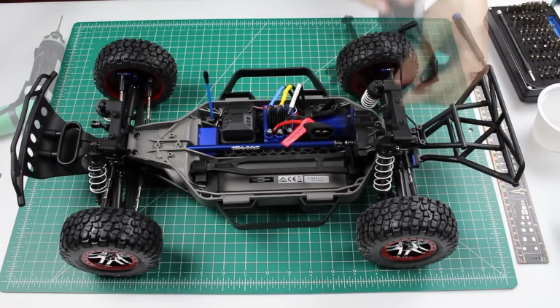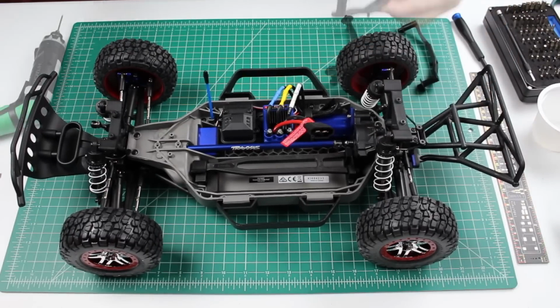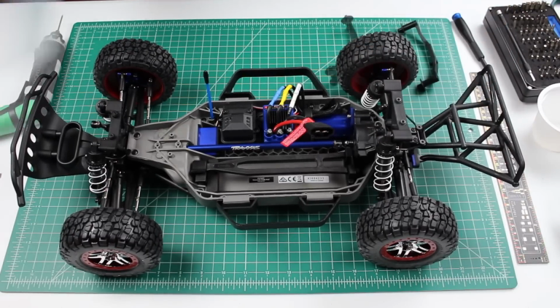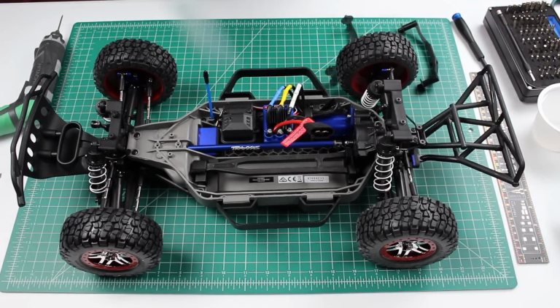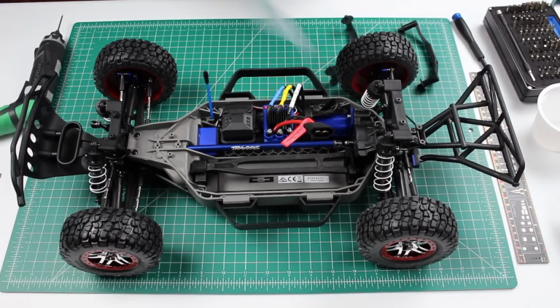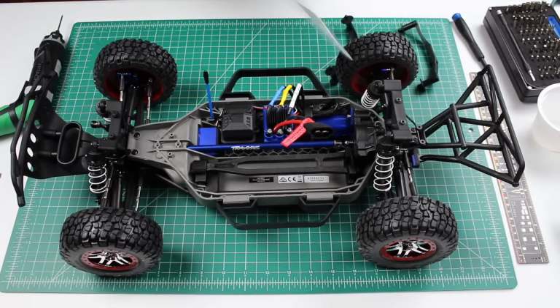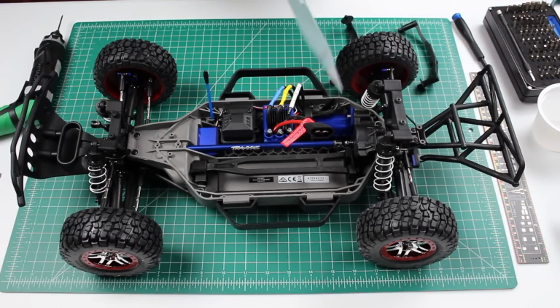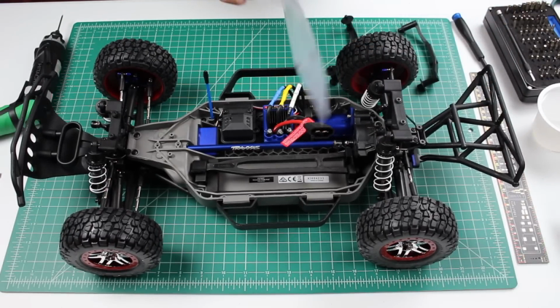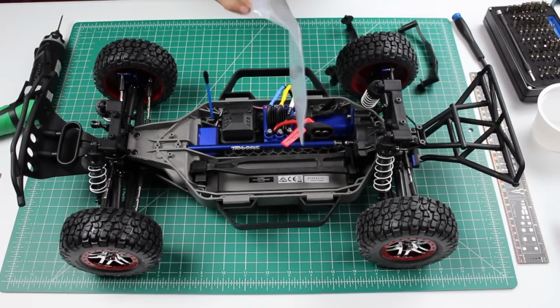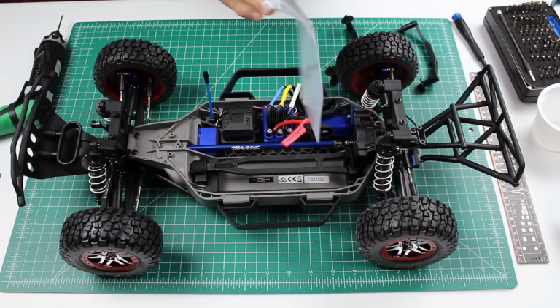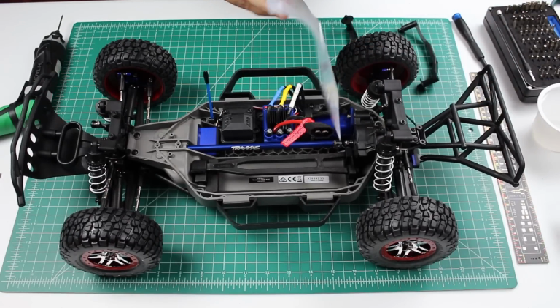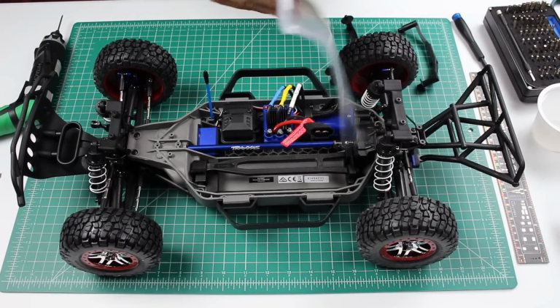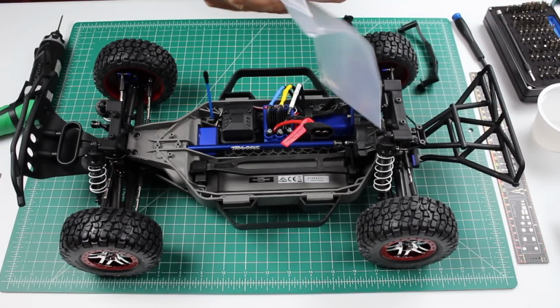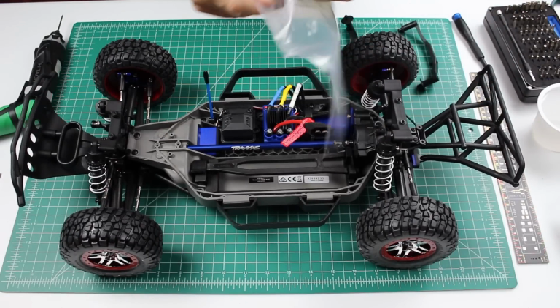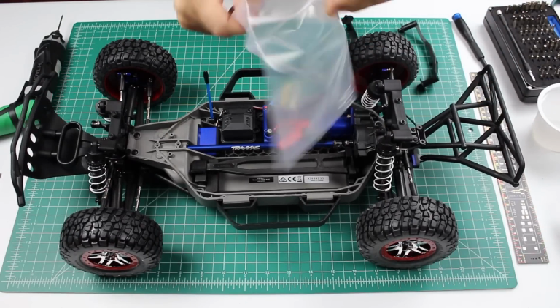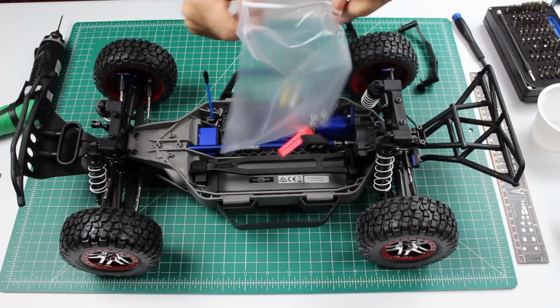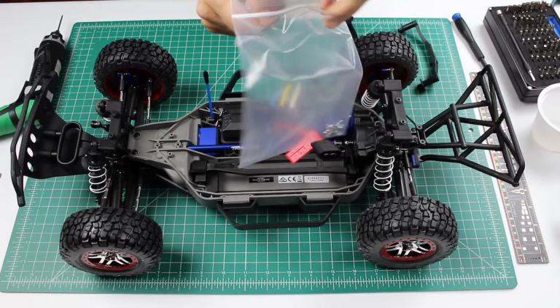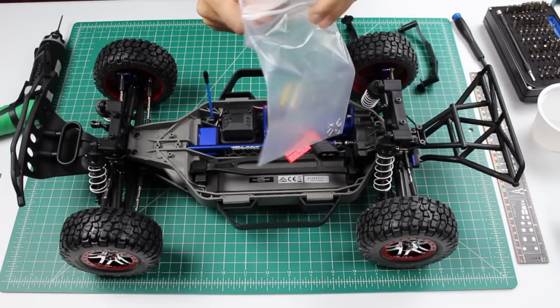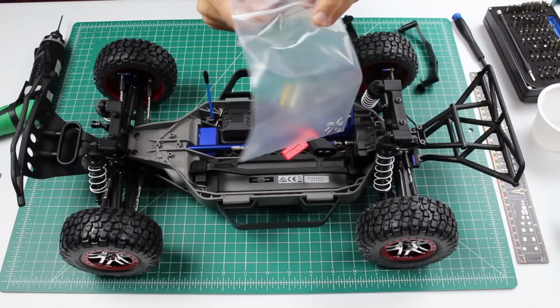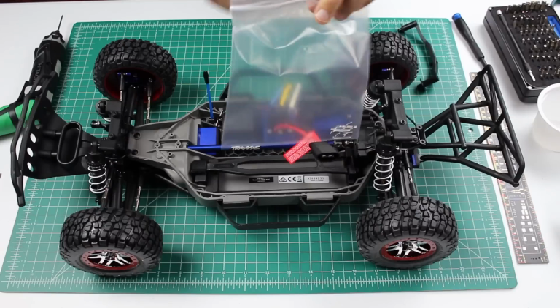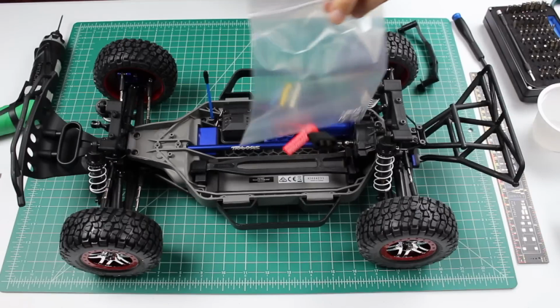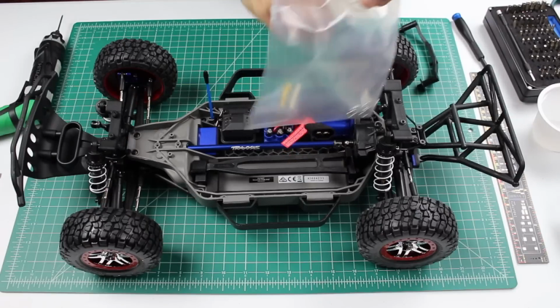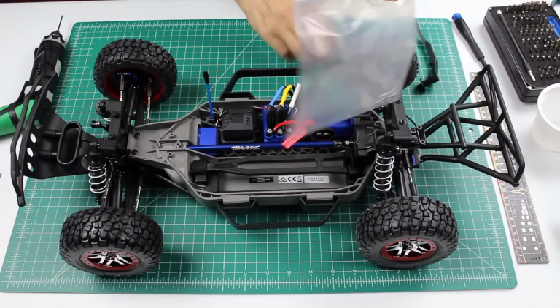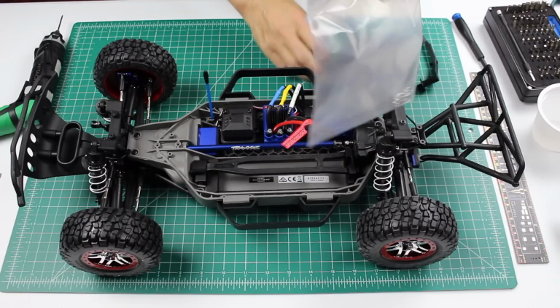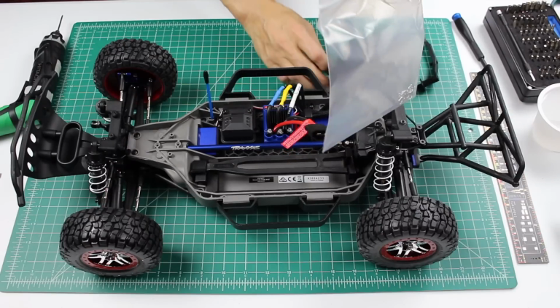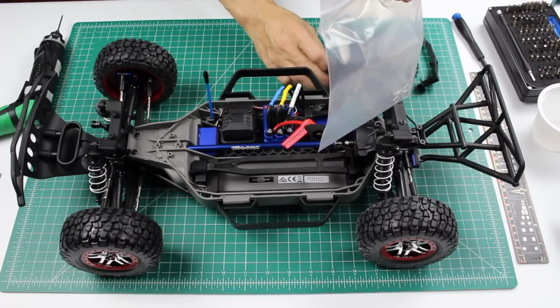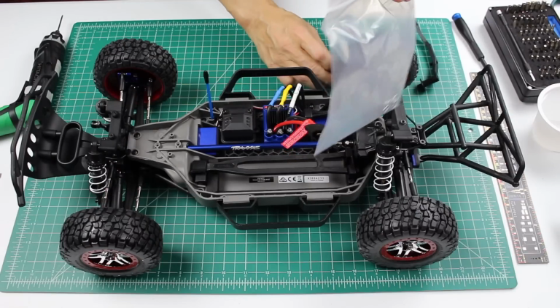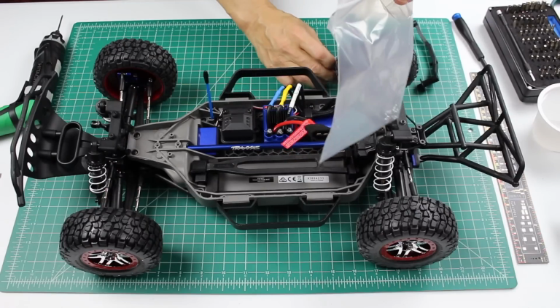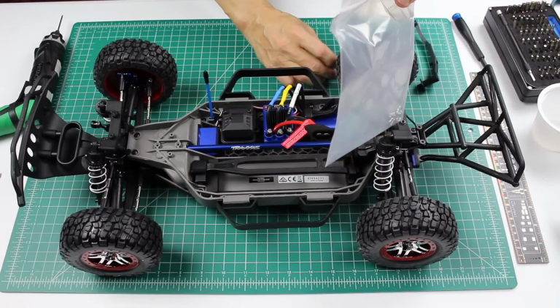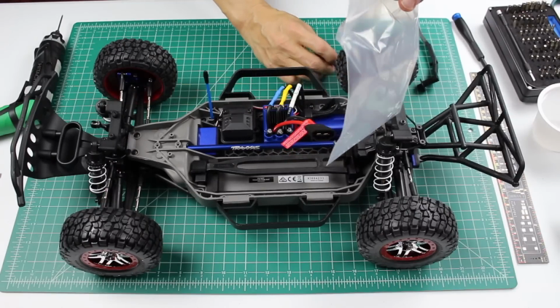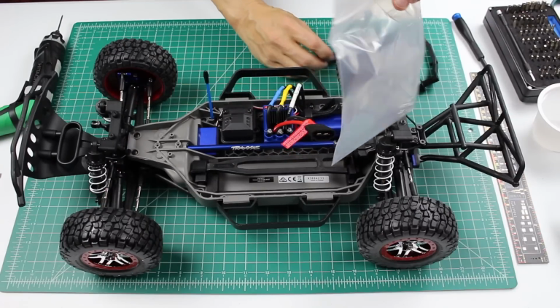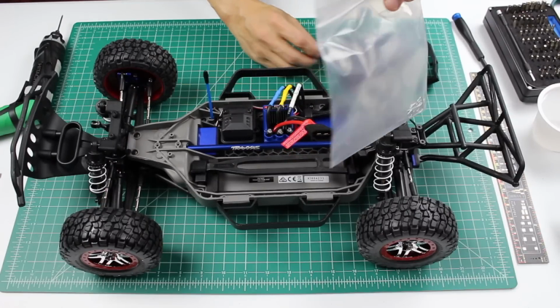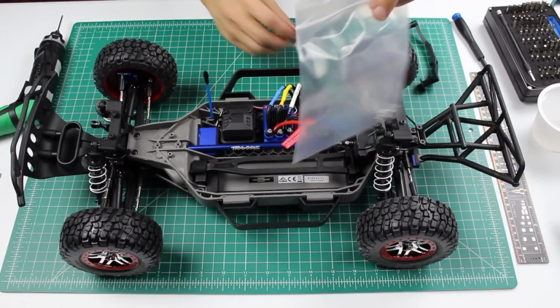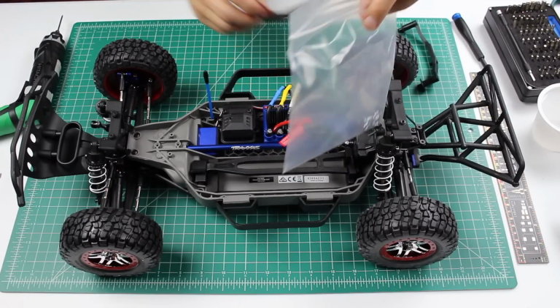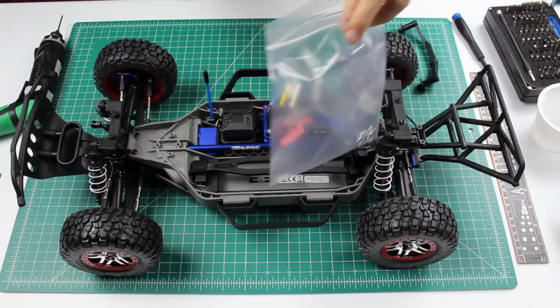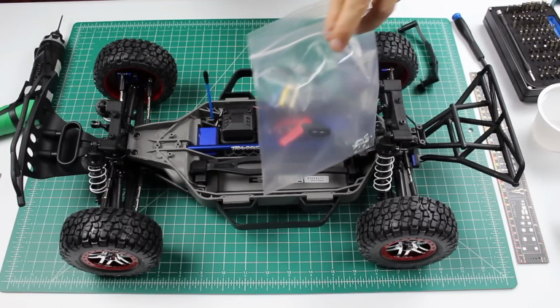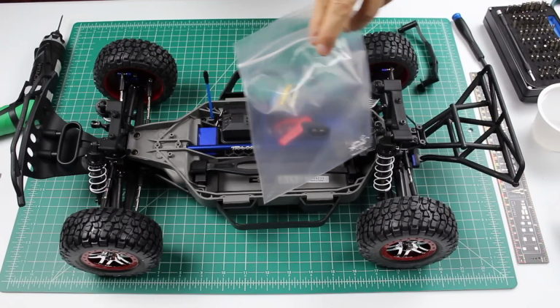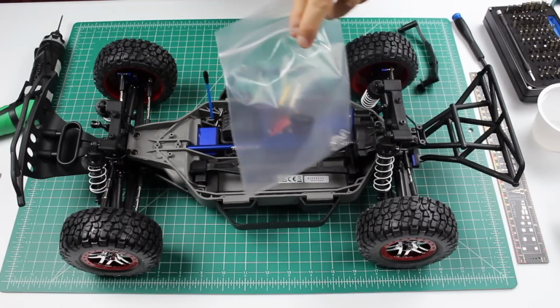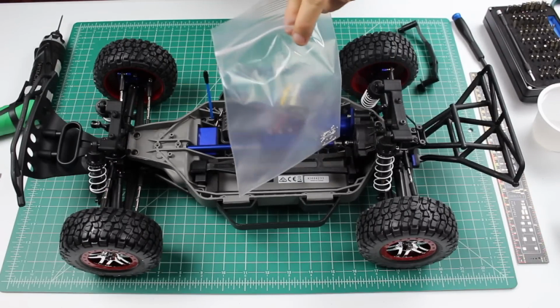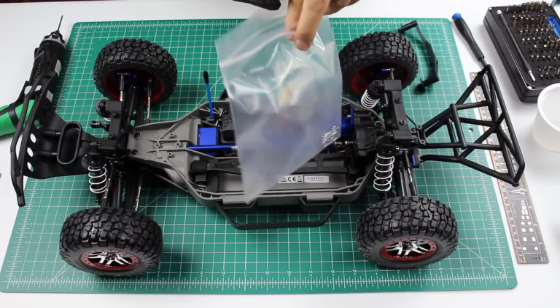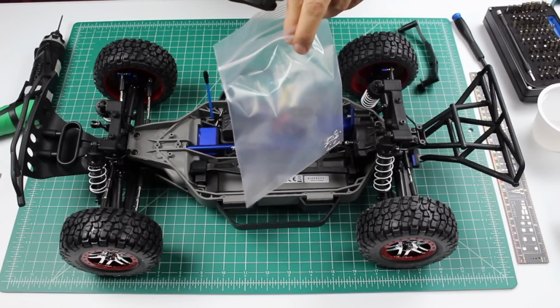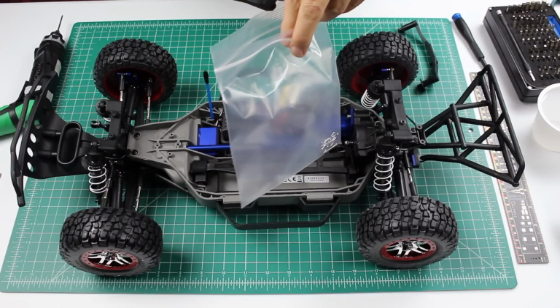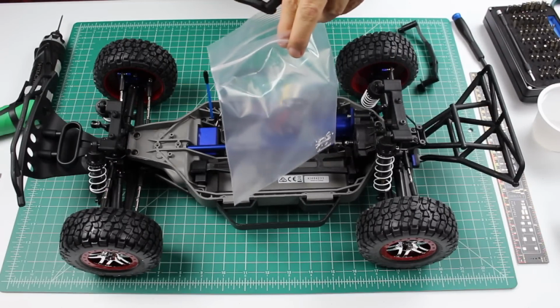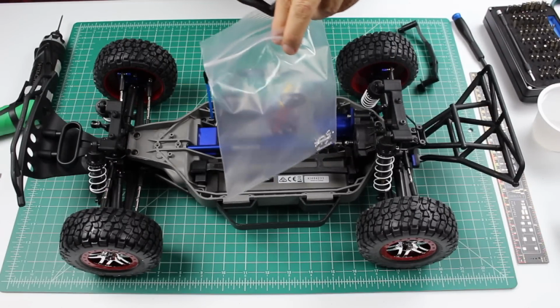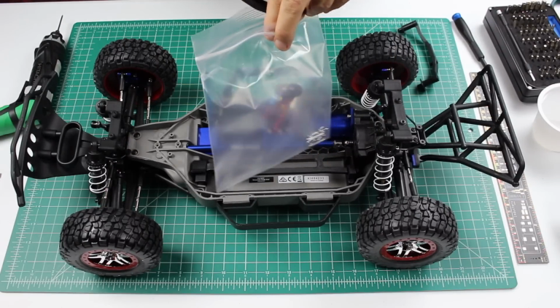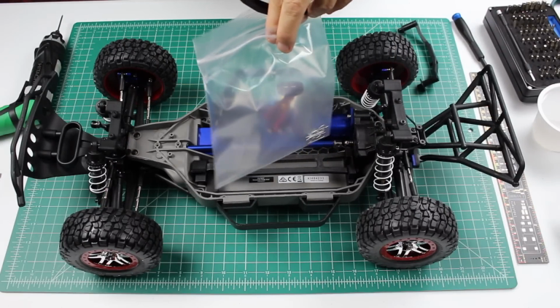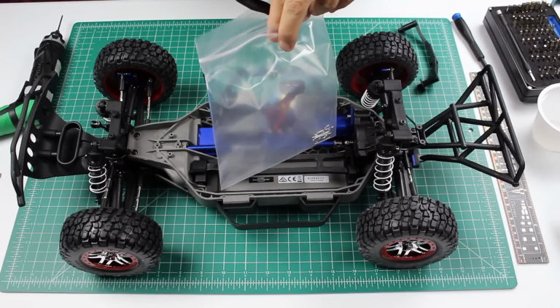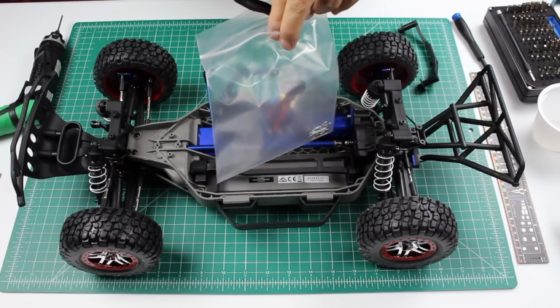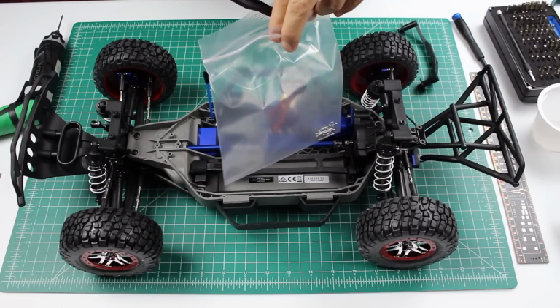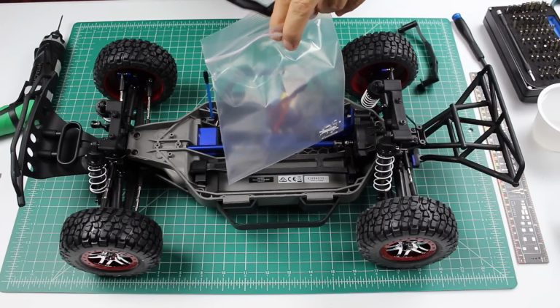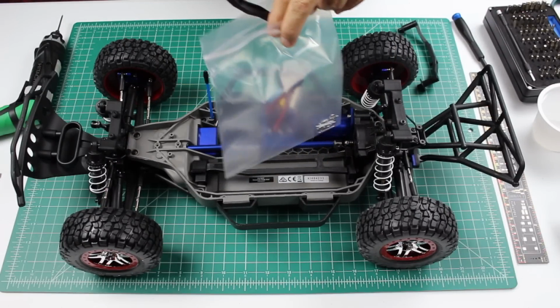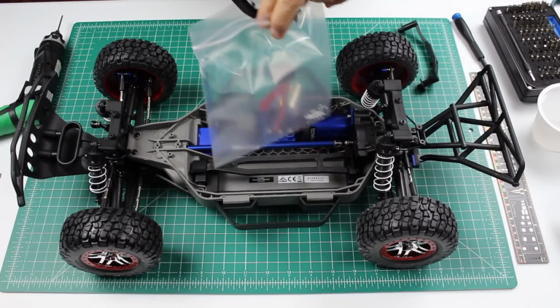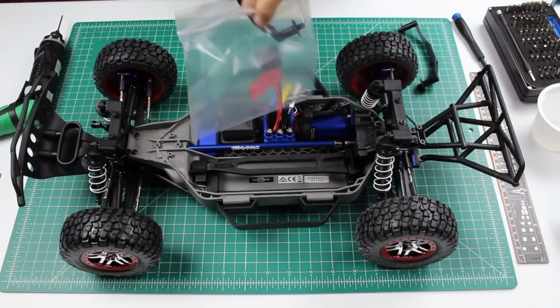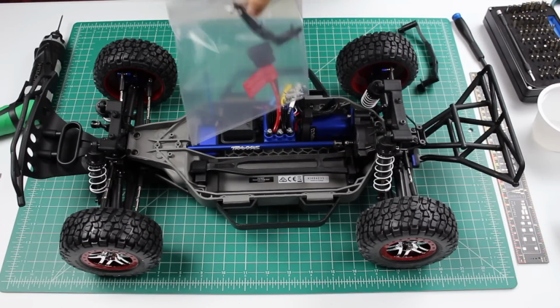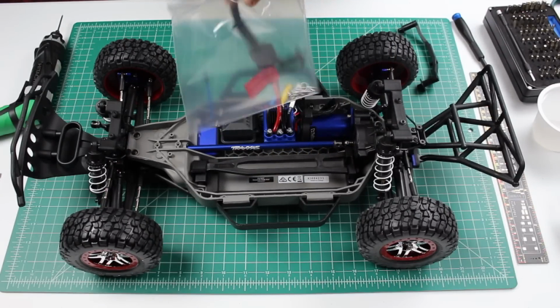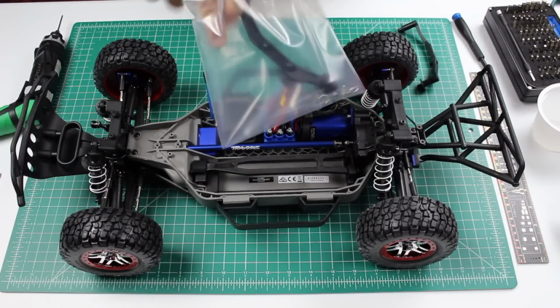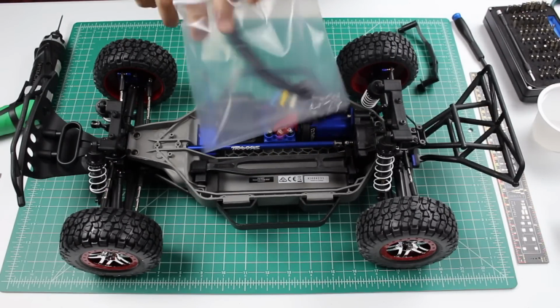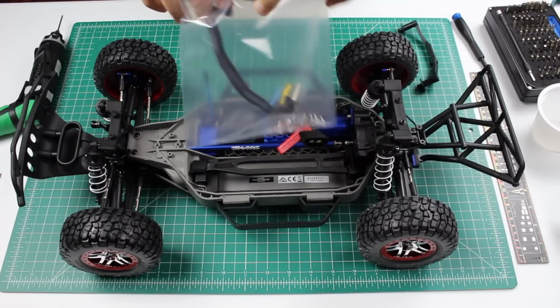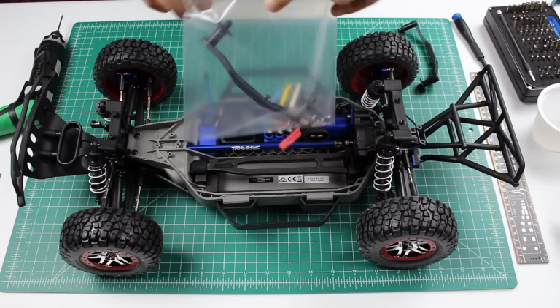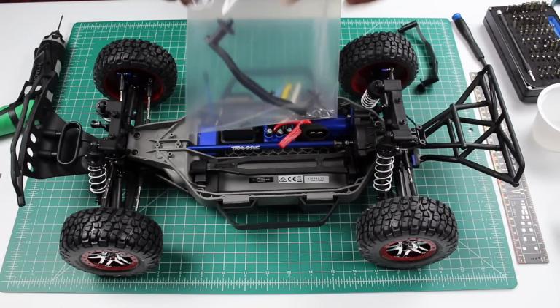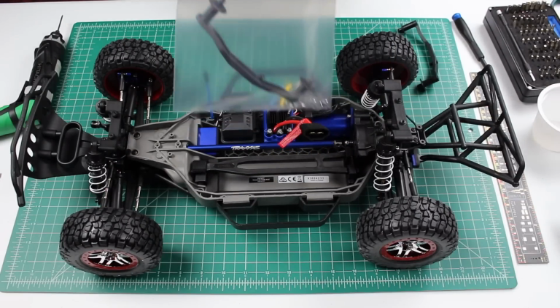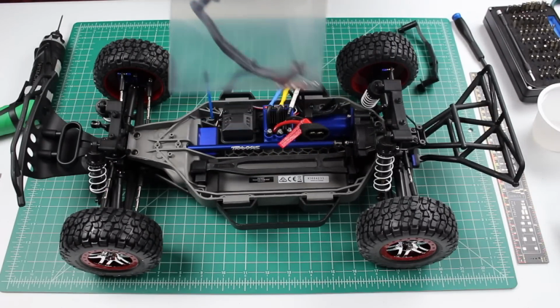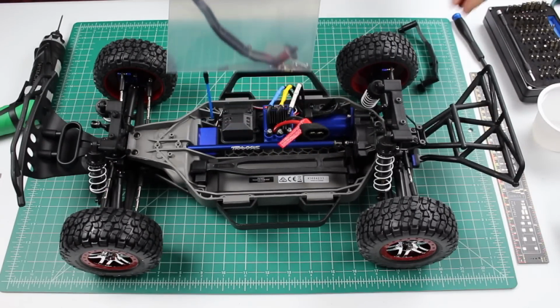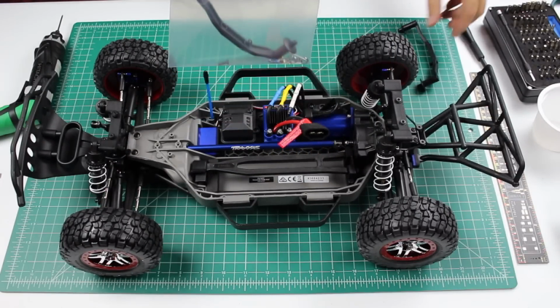We'll put the body mounts in a little baggie to keep them, and attach the screws to the body.